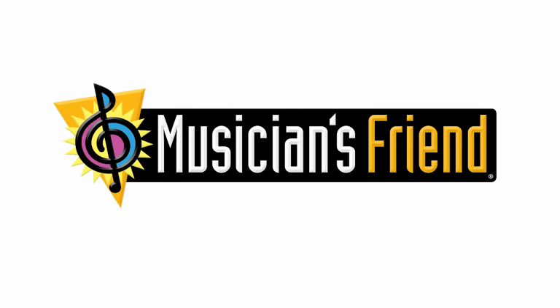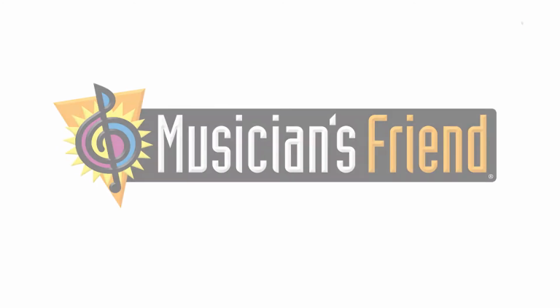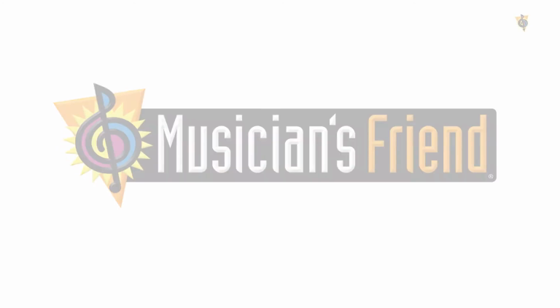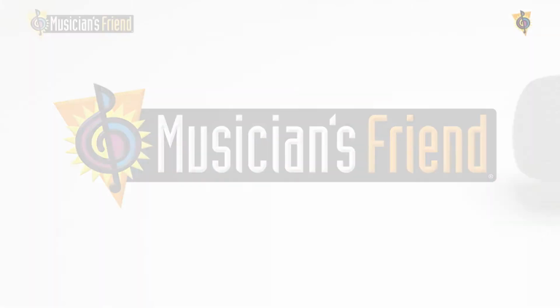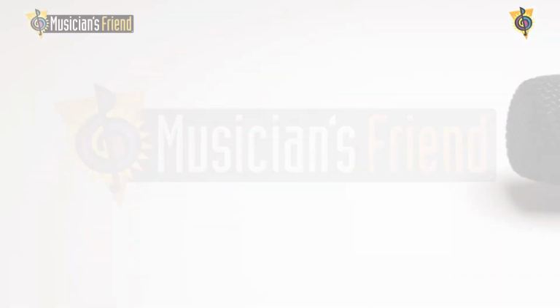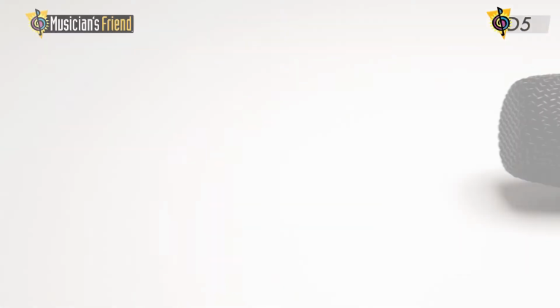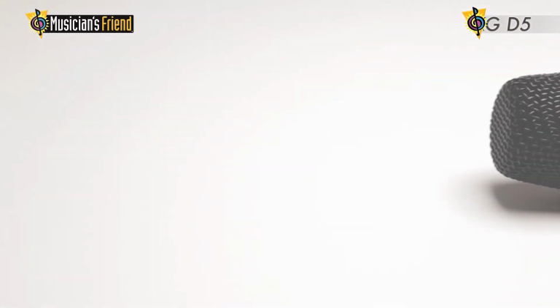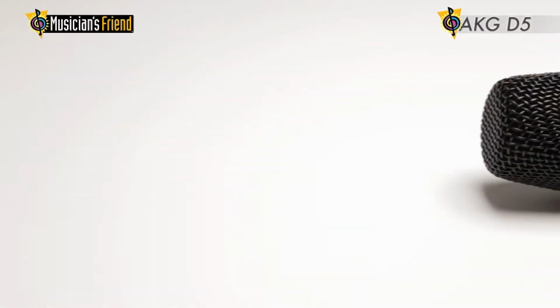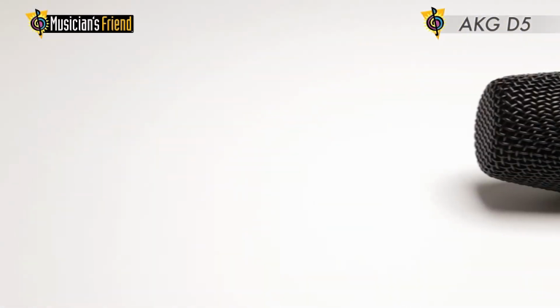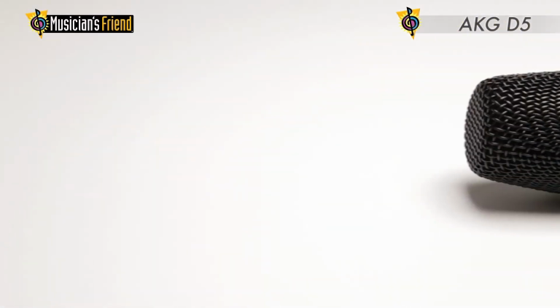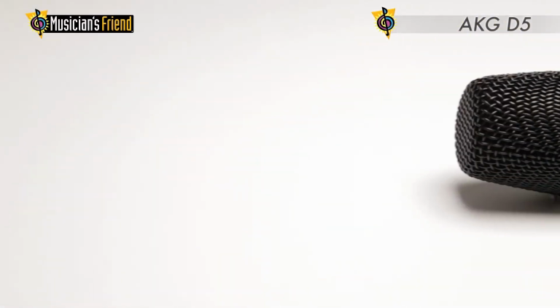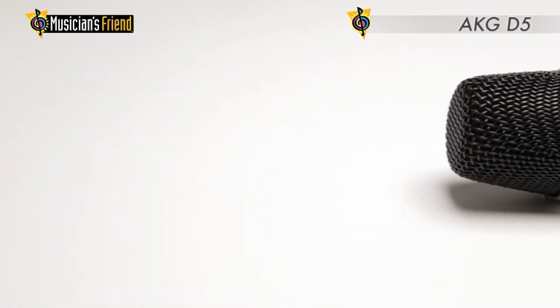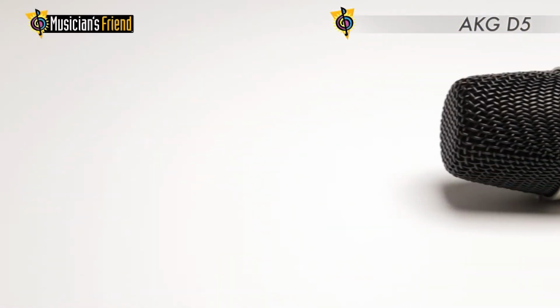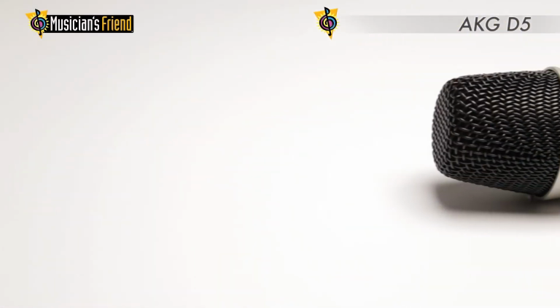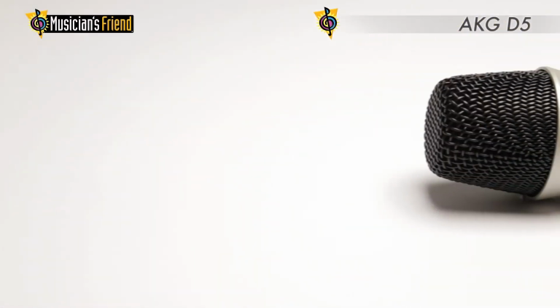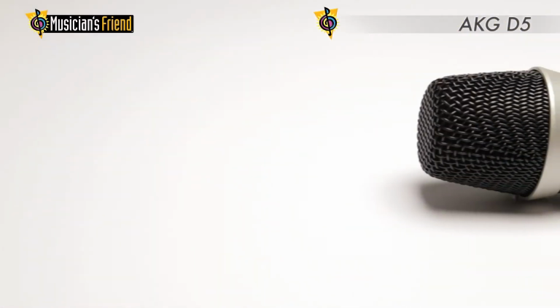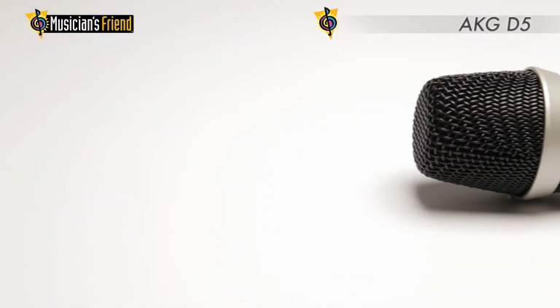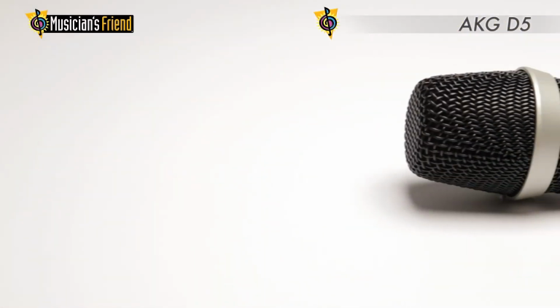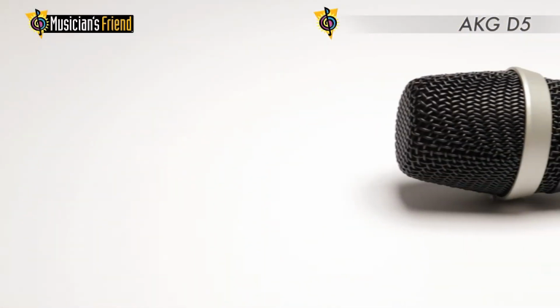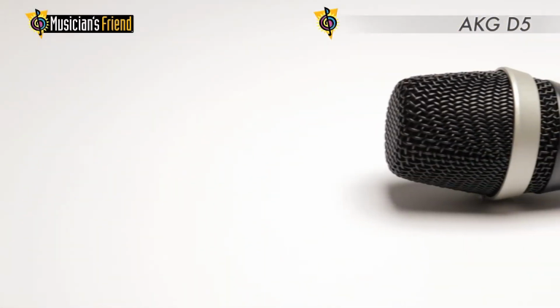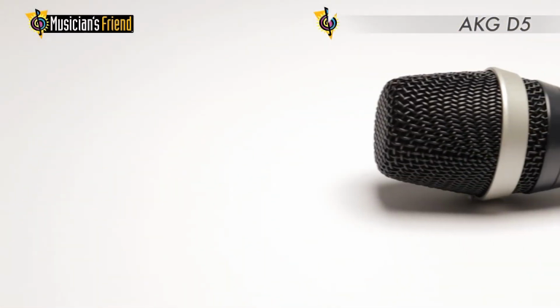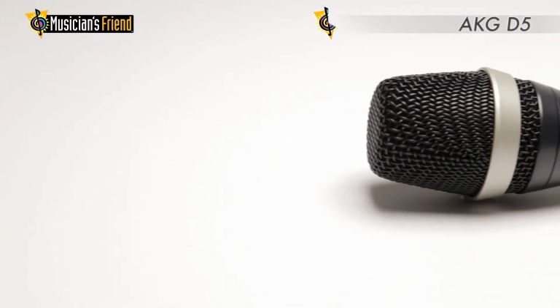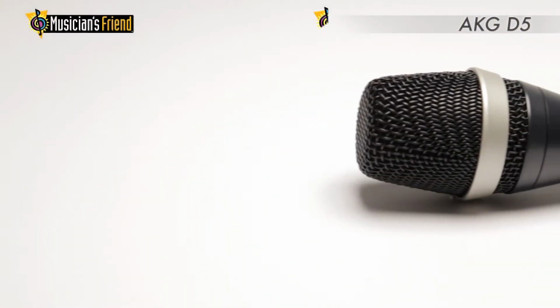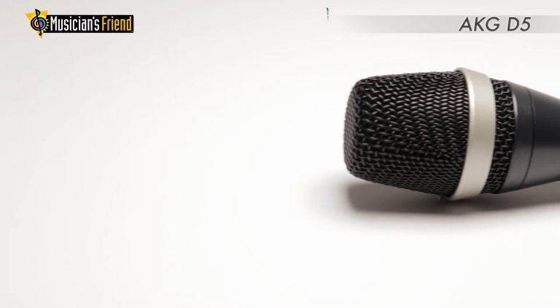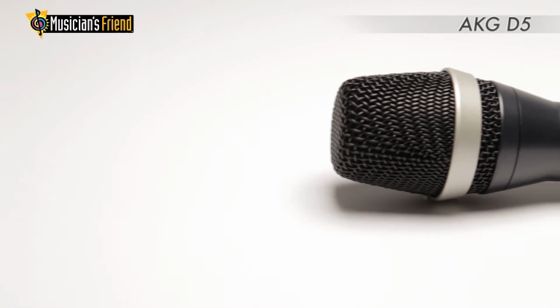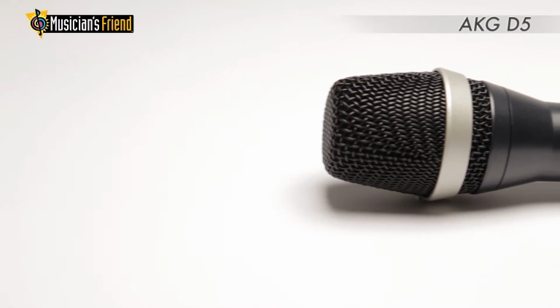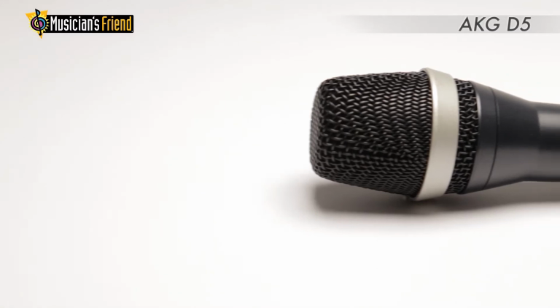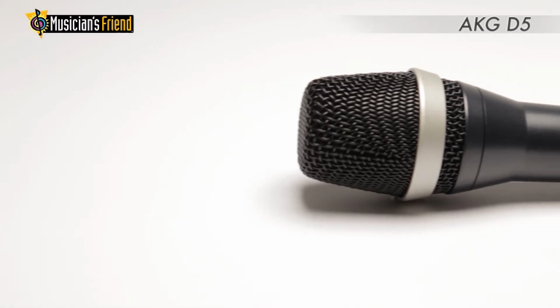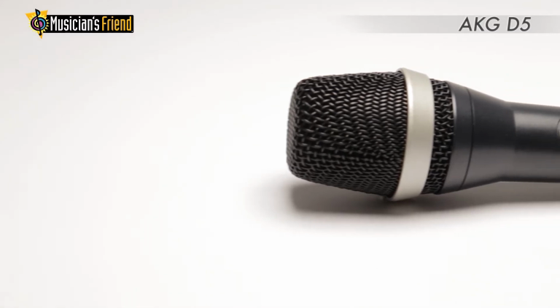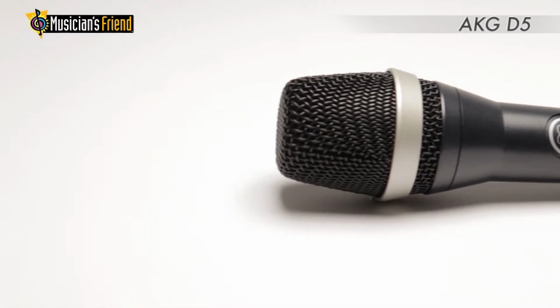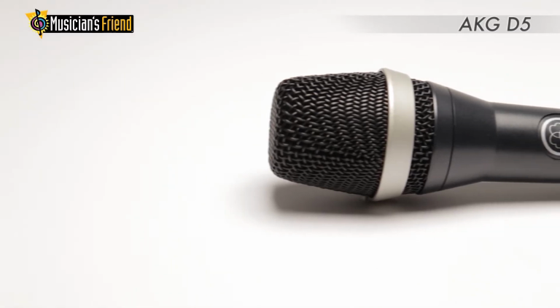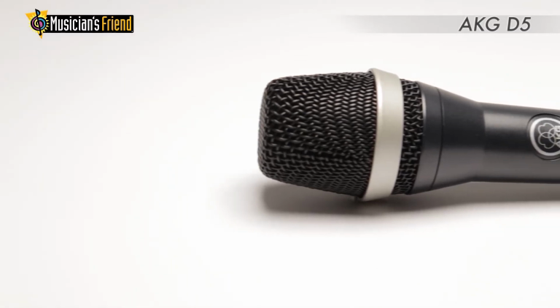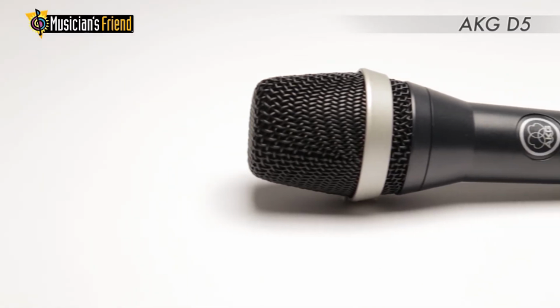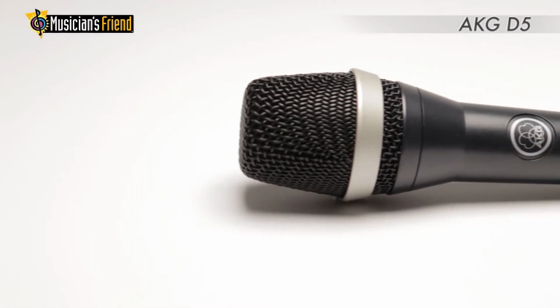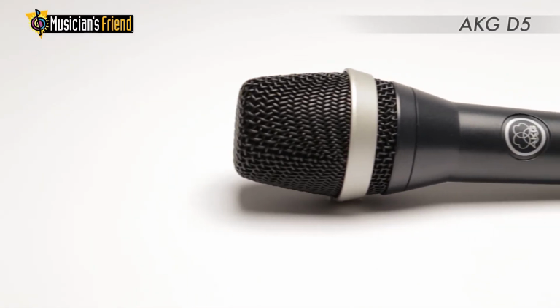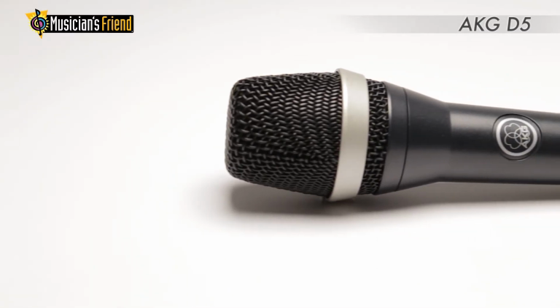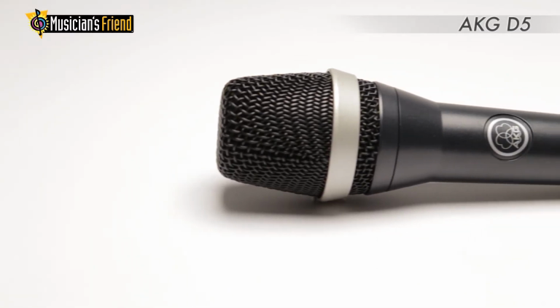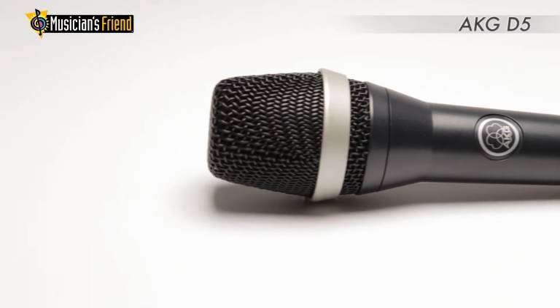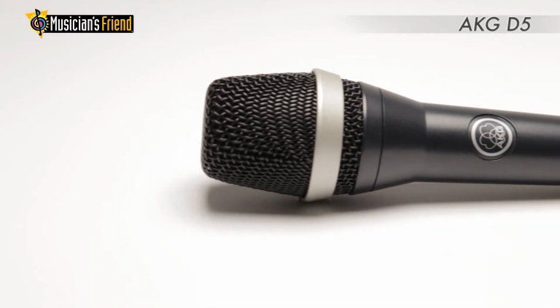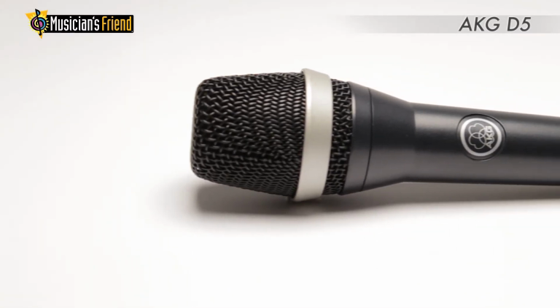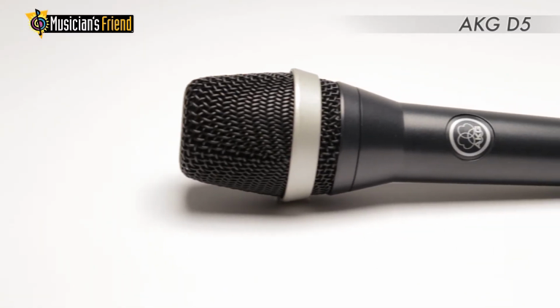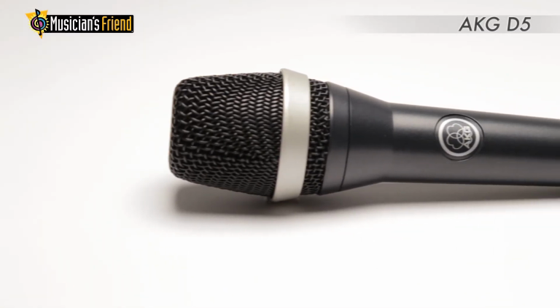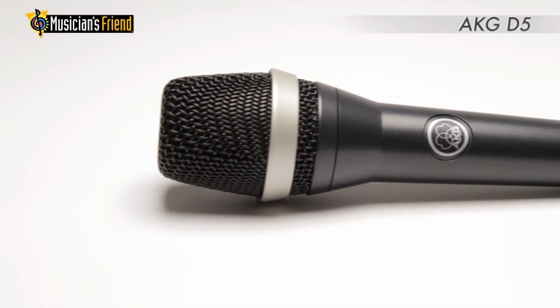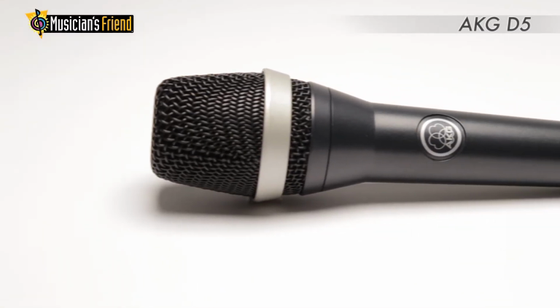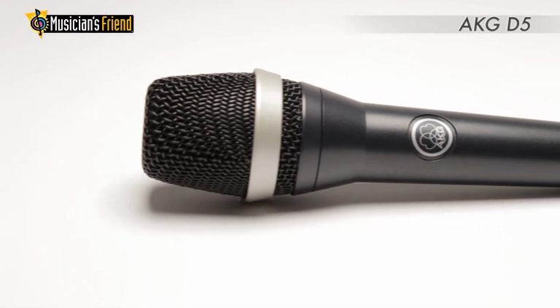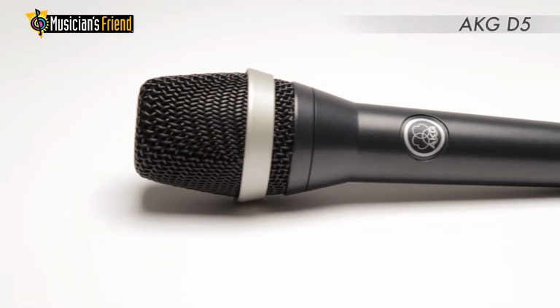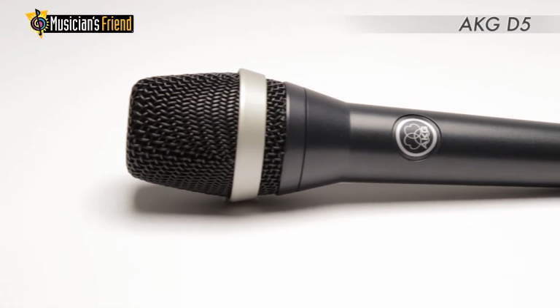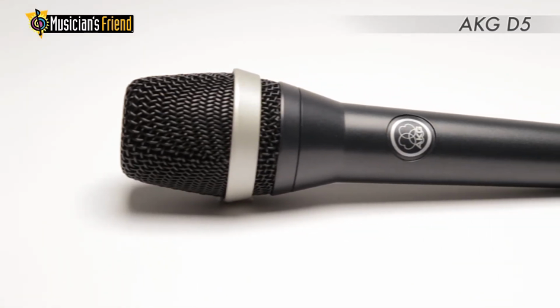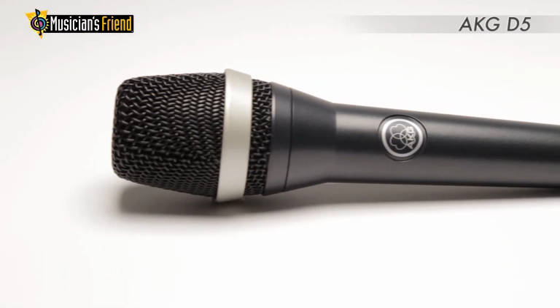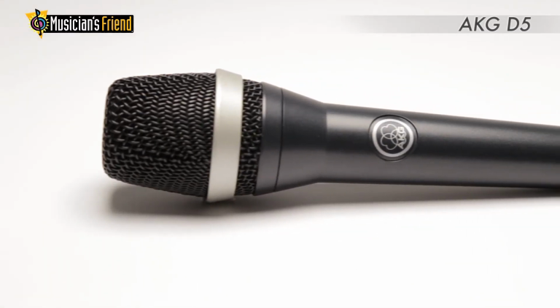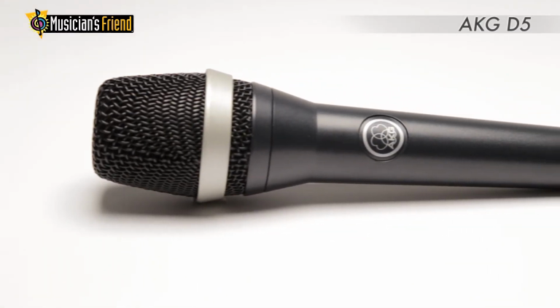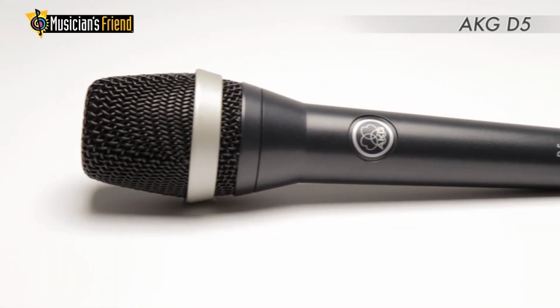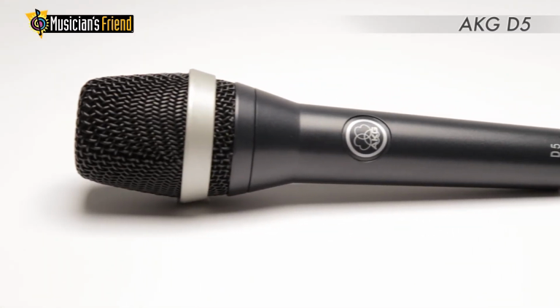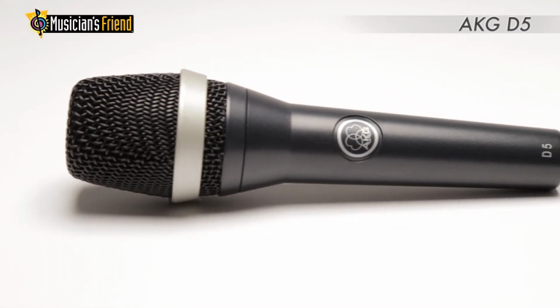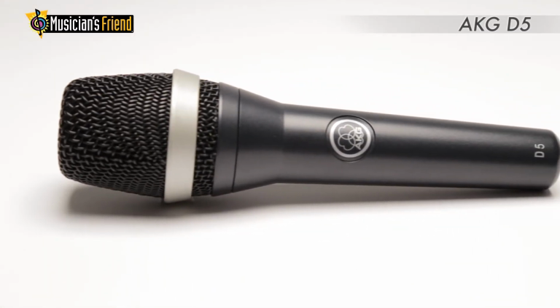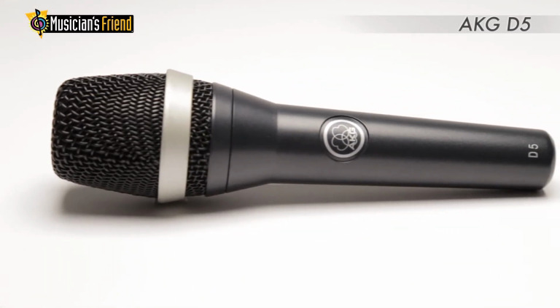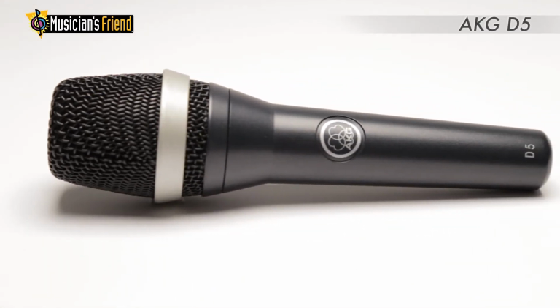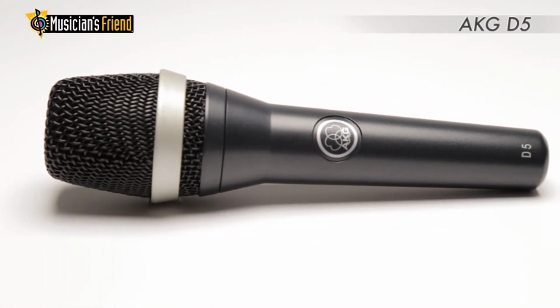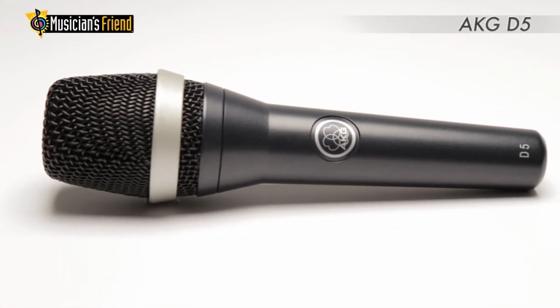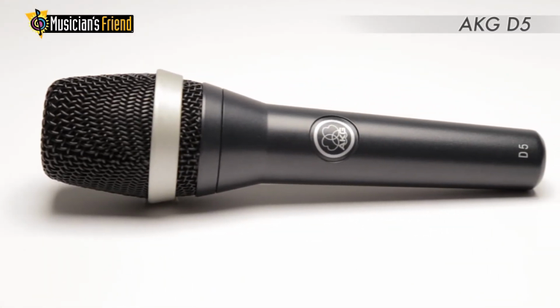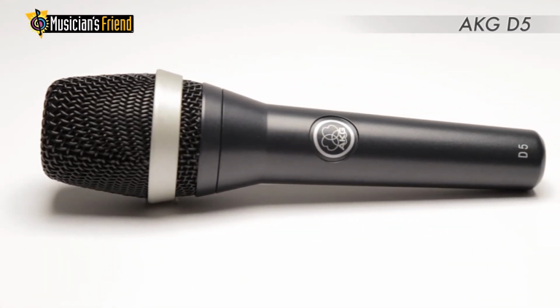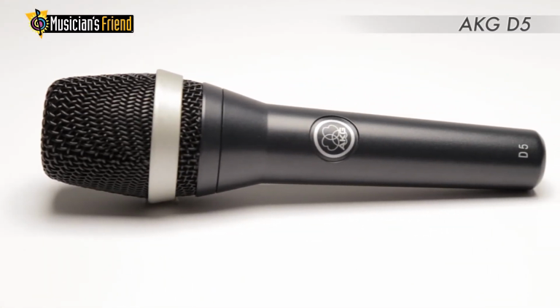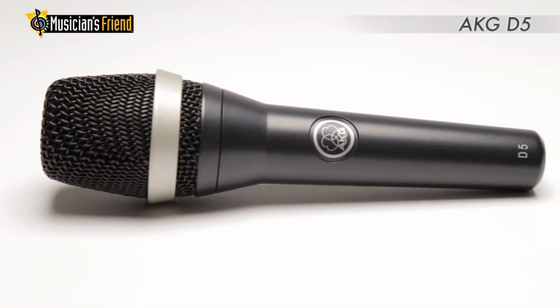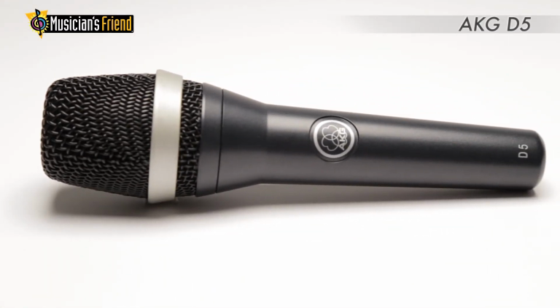The AKG-D5 can cut through any mix, making it the choice of lead and background vocalists worldwide.